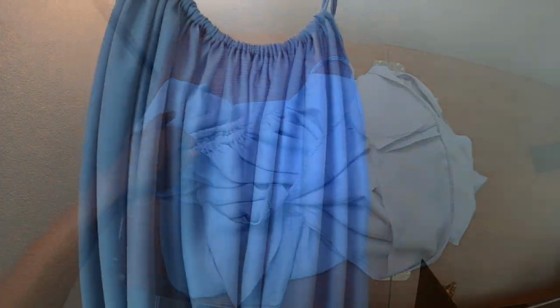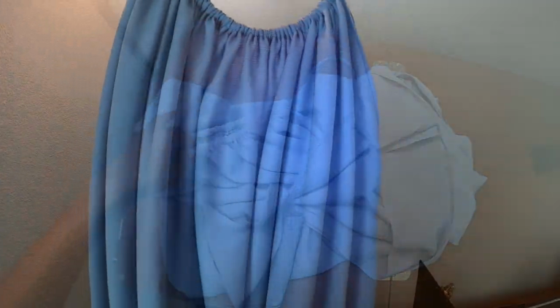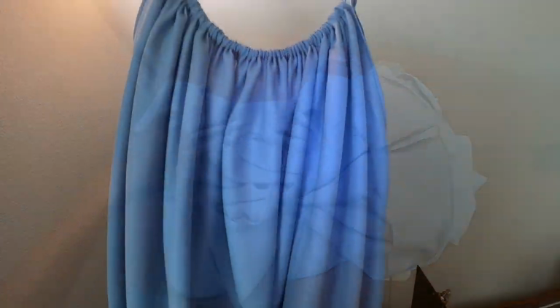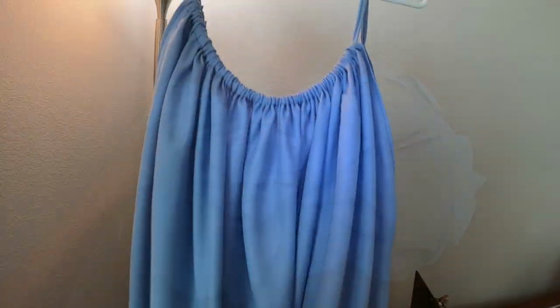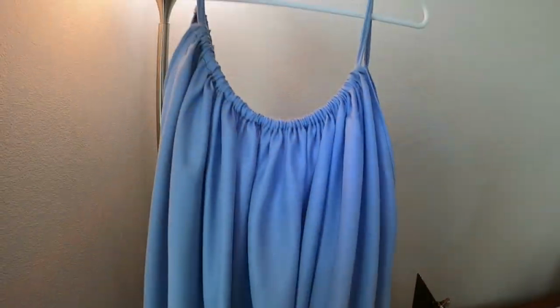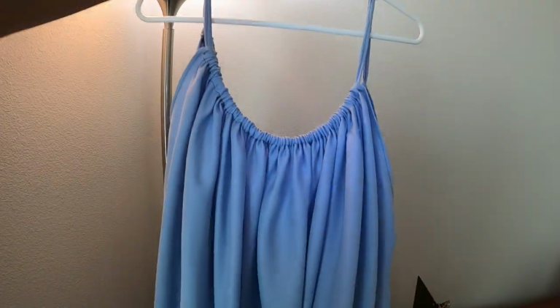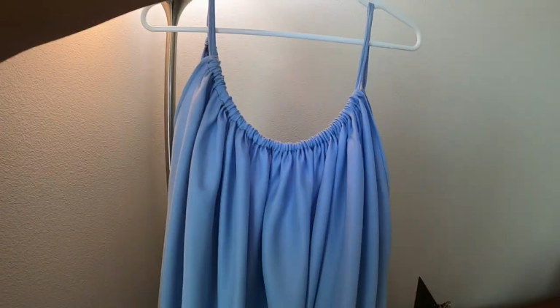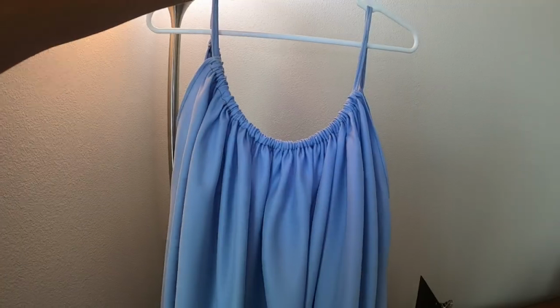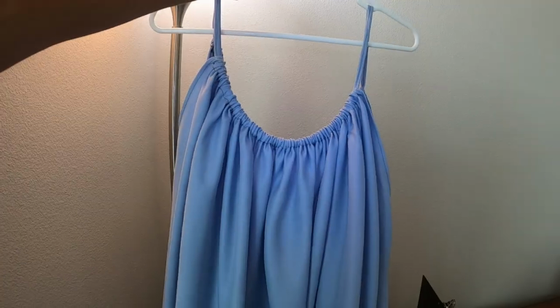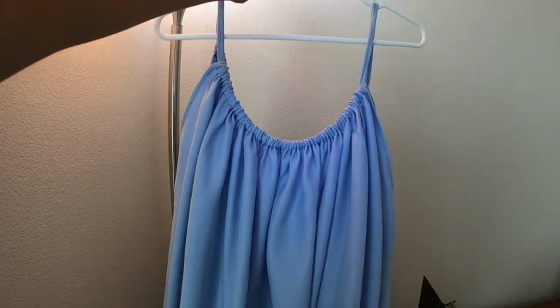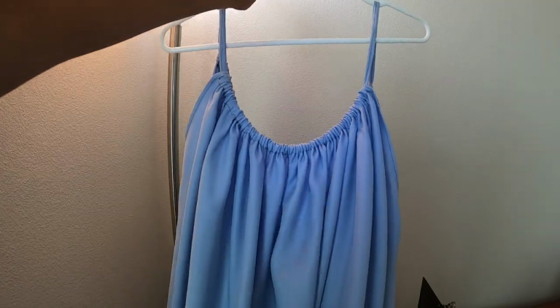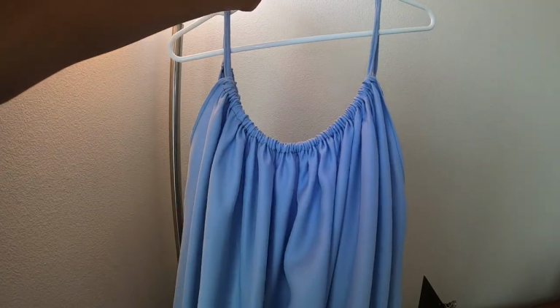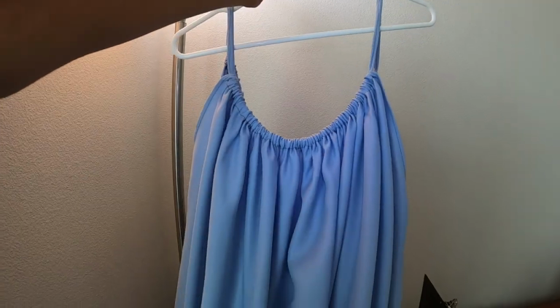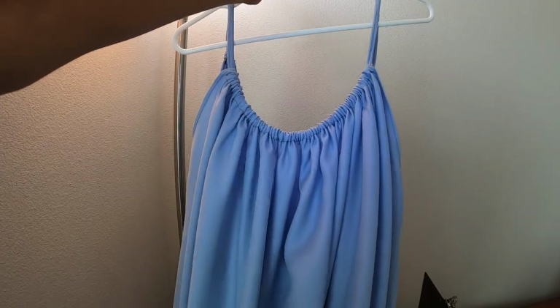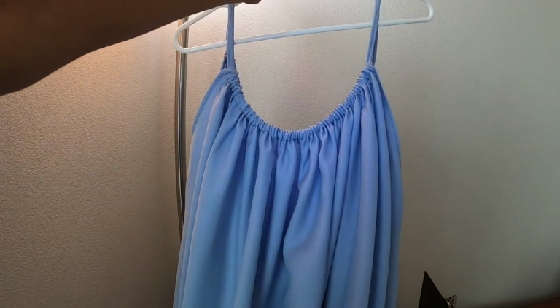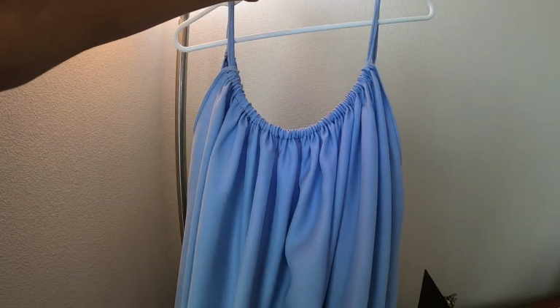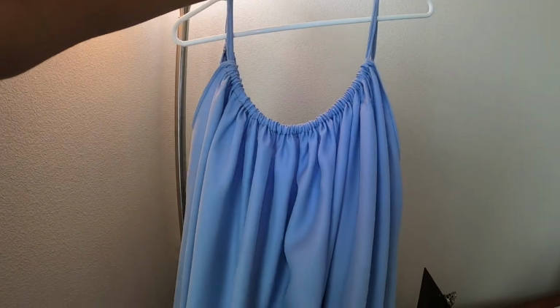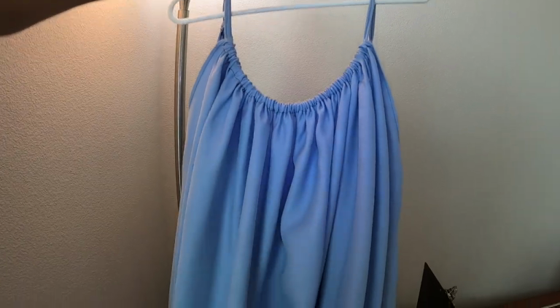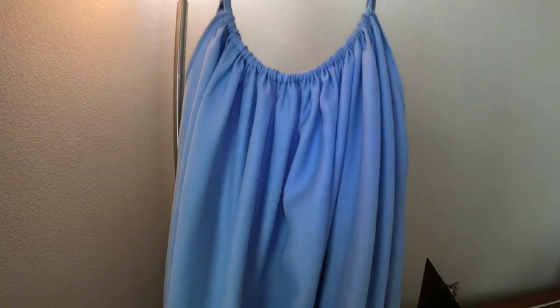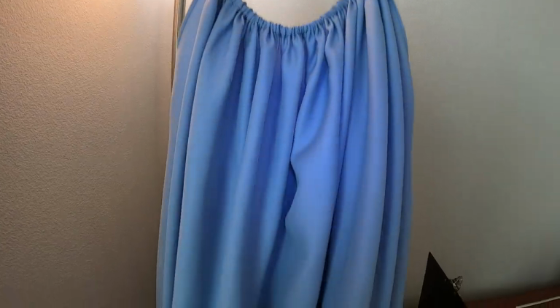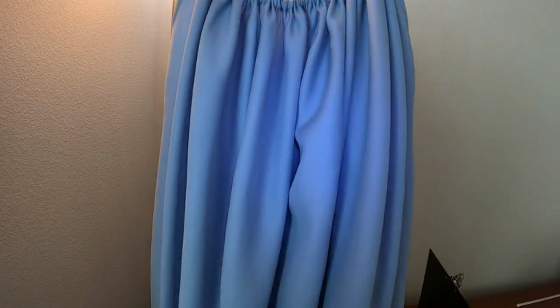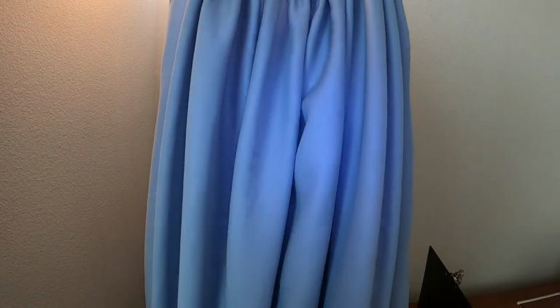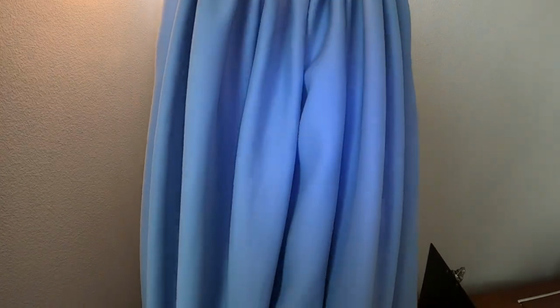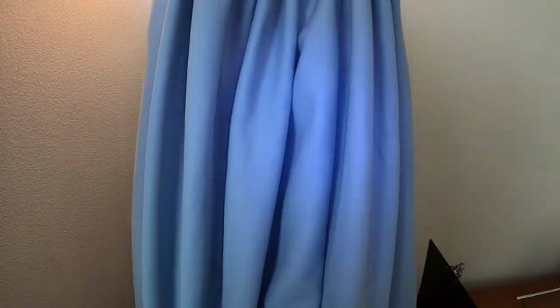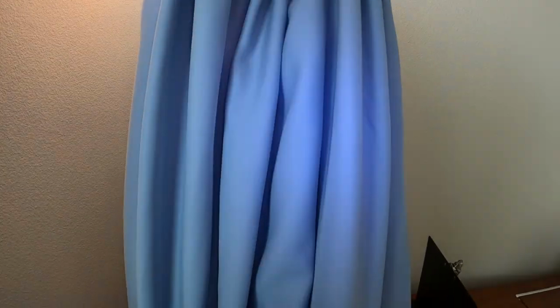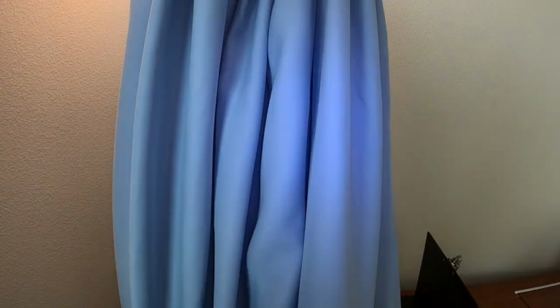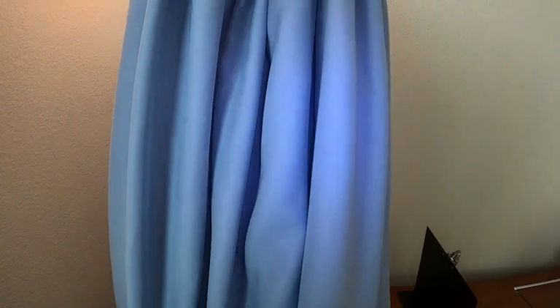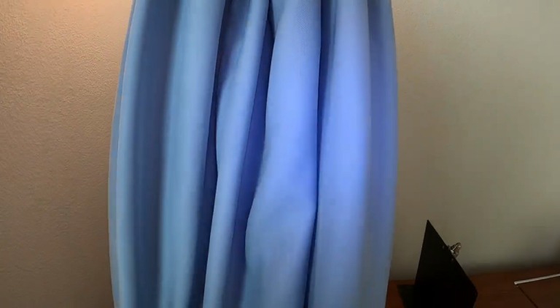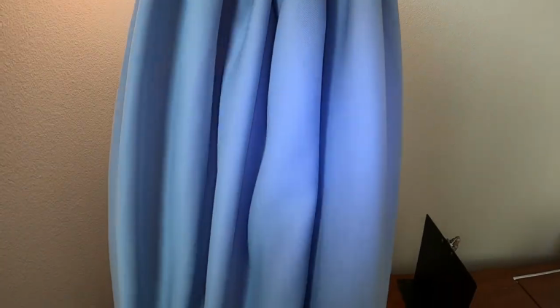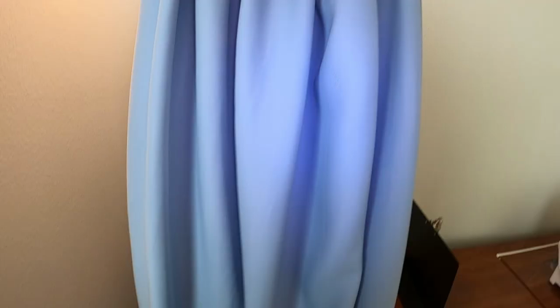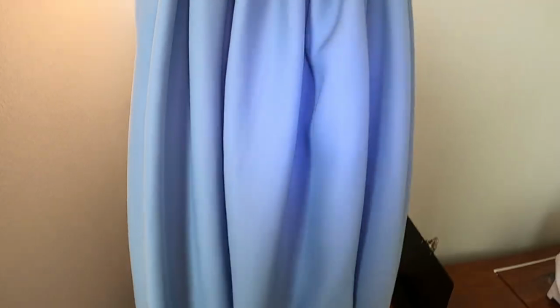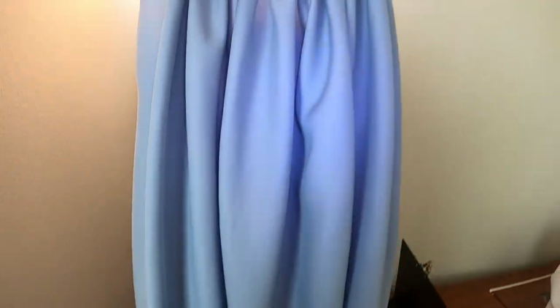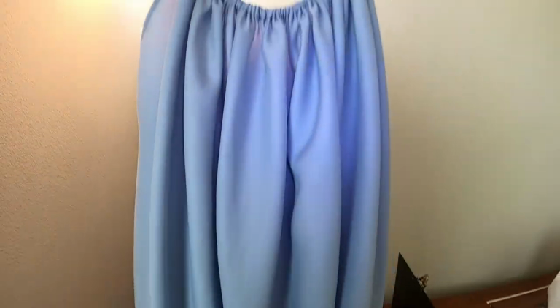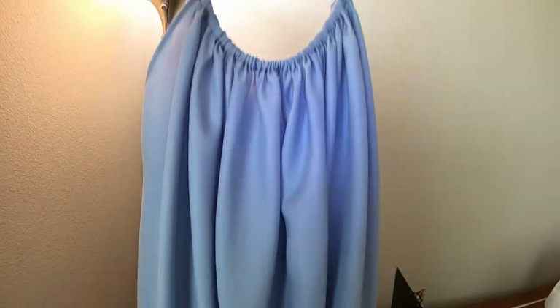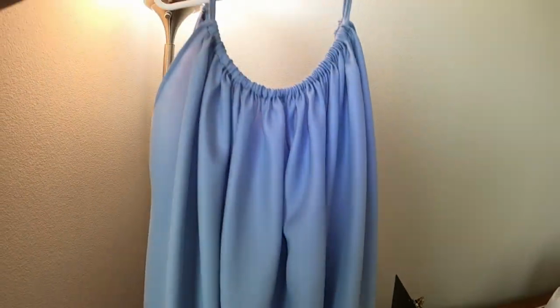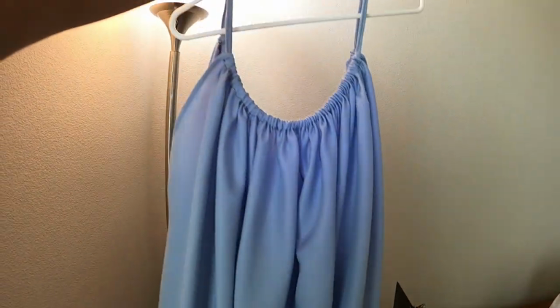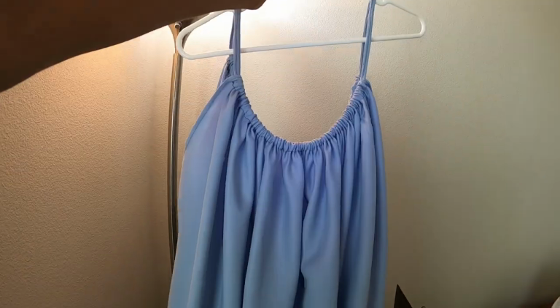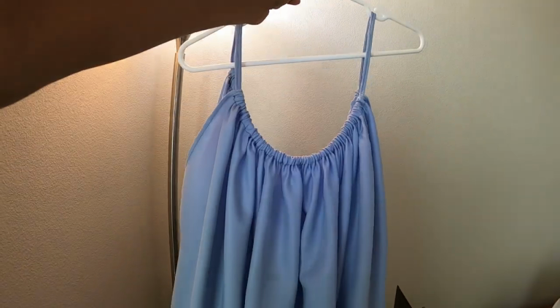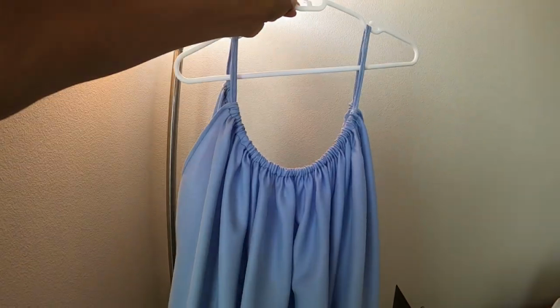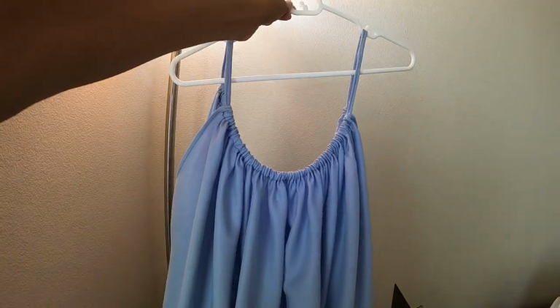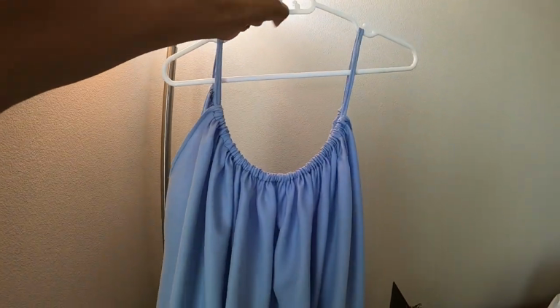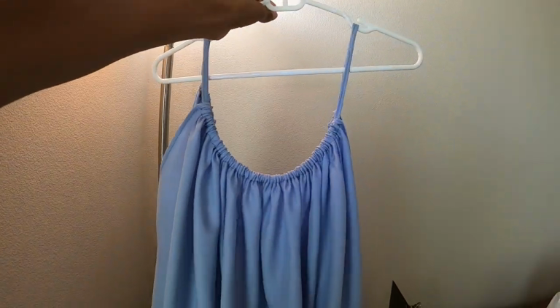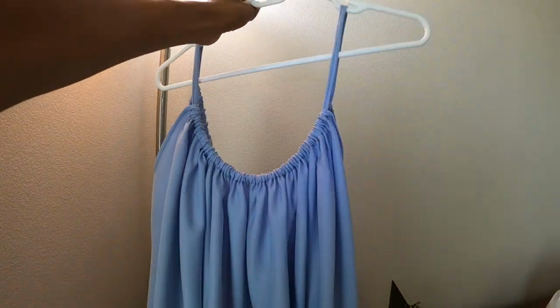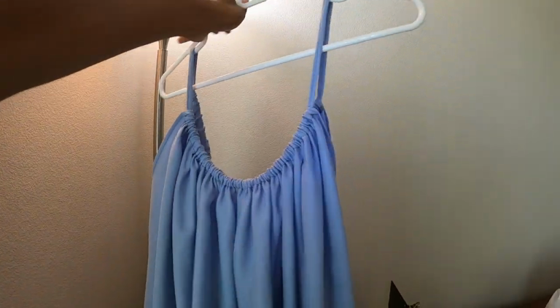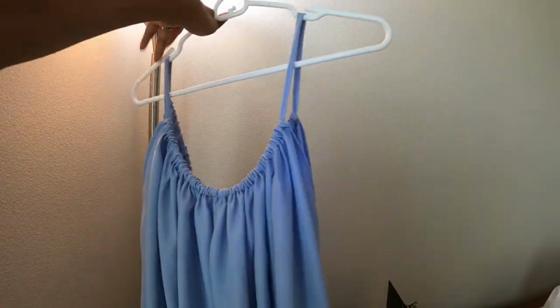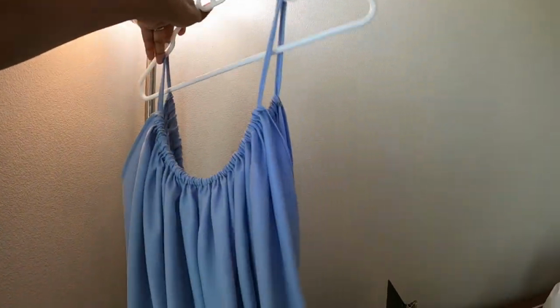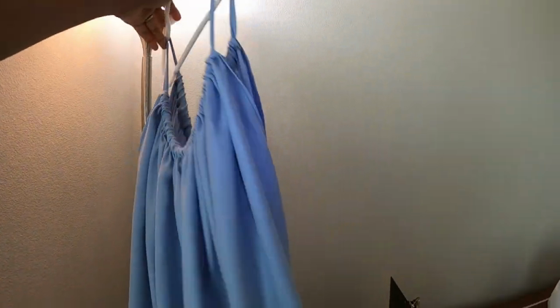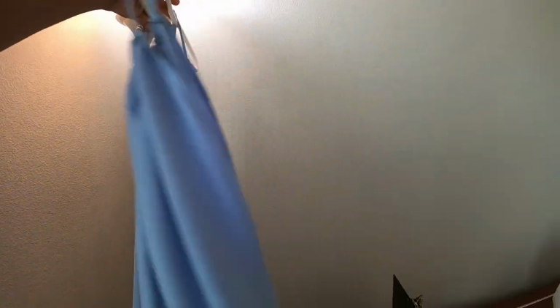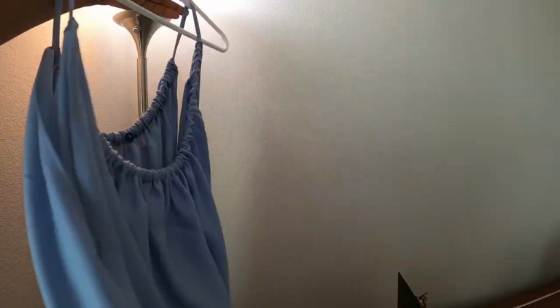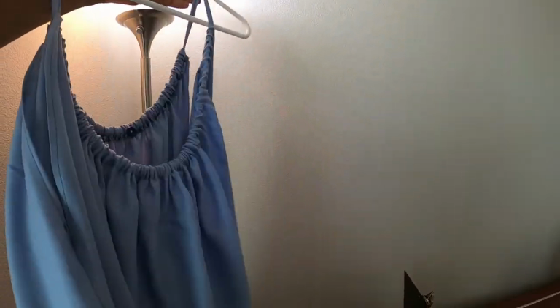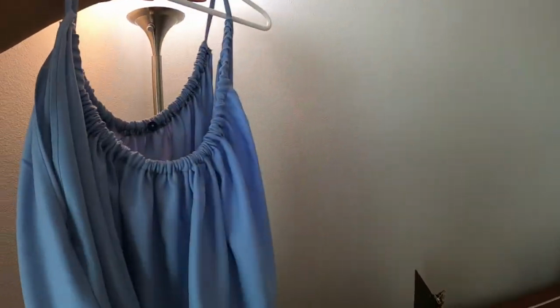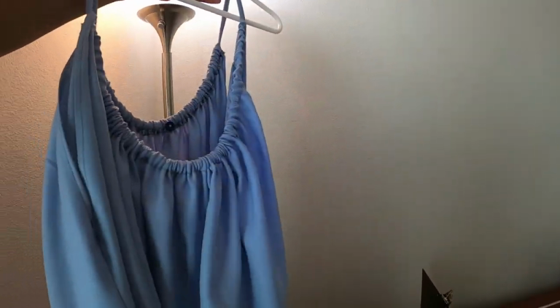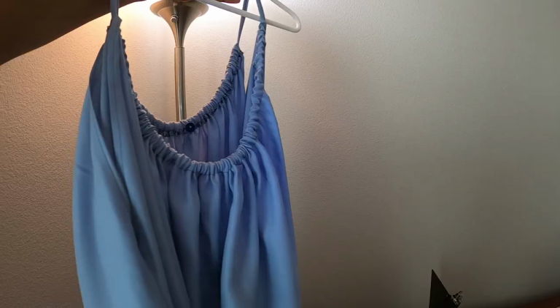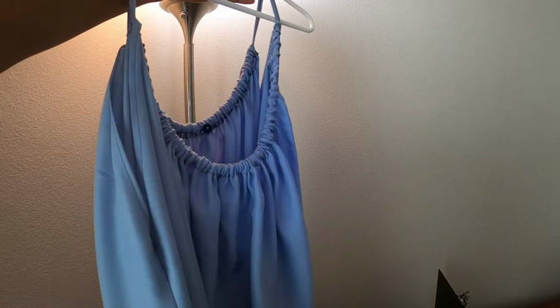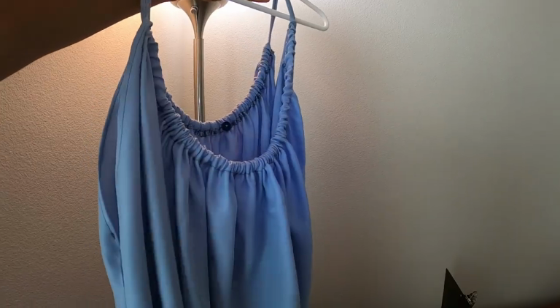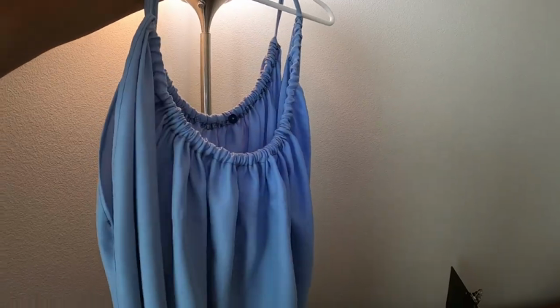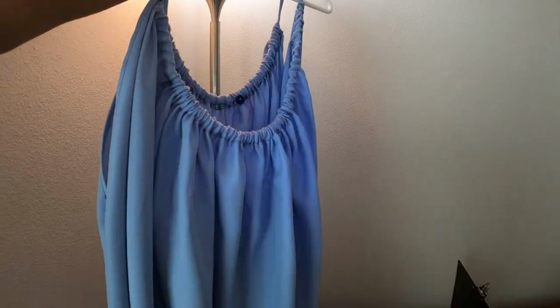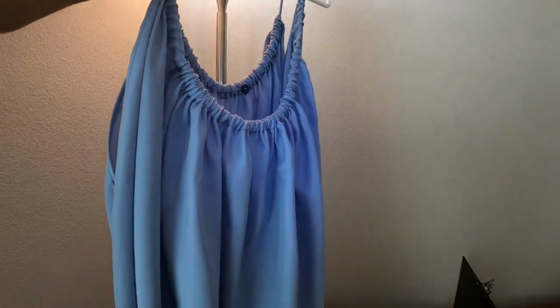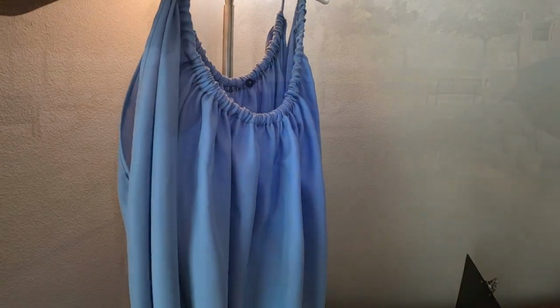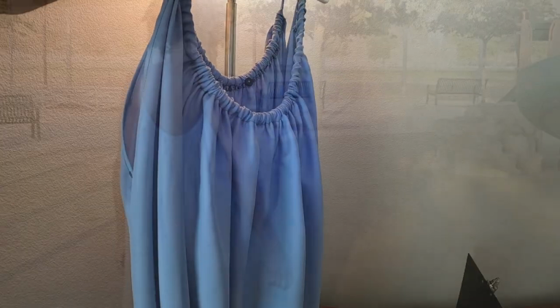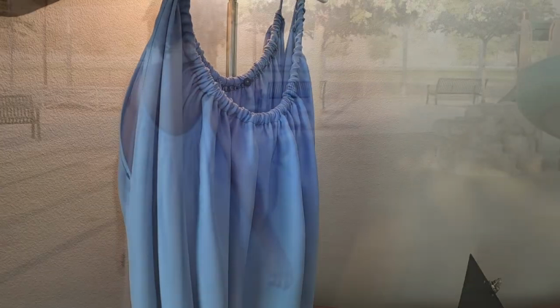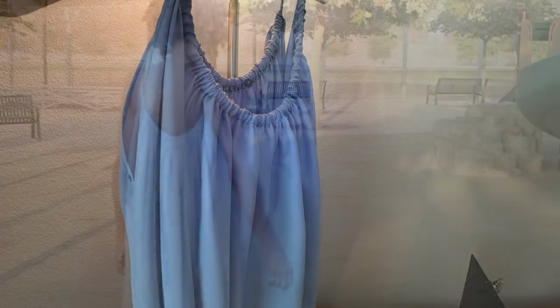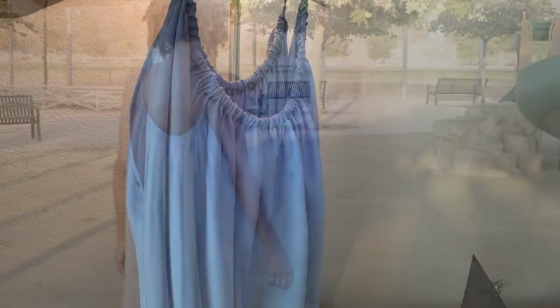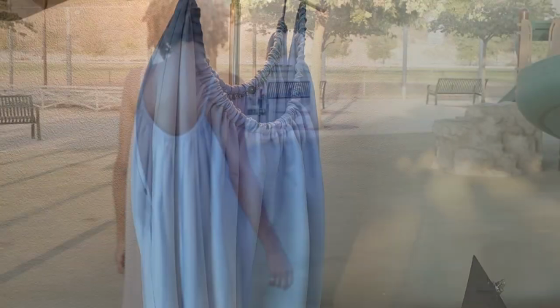The dress is all done. I just need to put it on so you can see what it looks like.